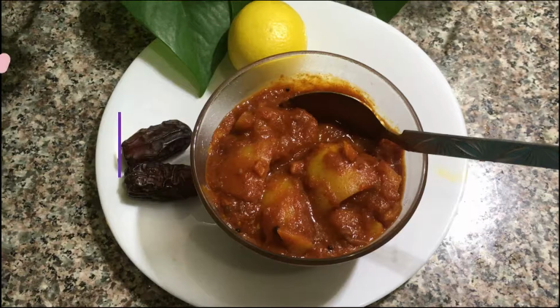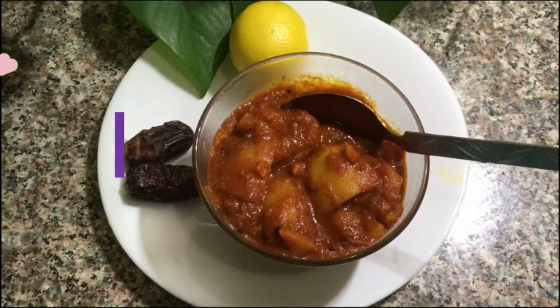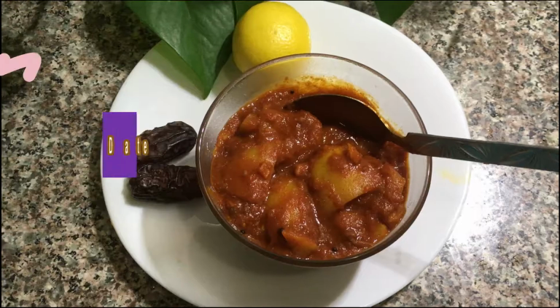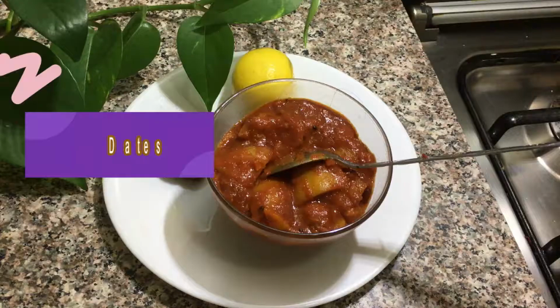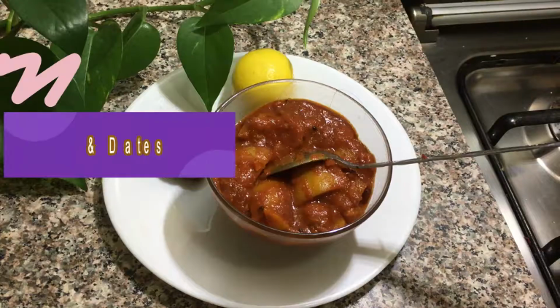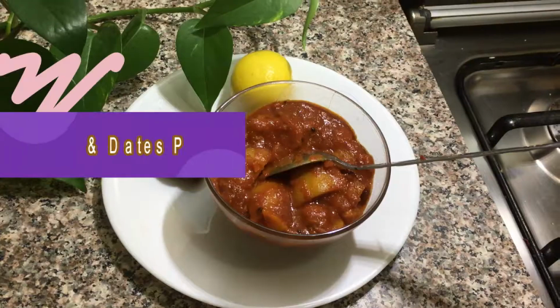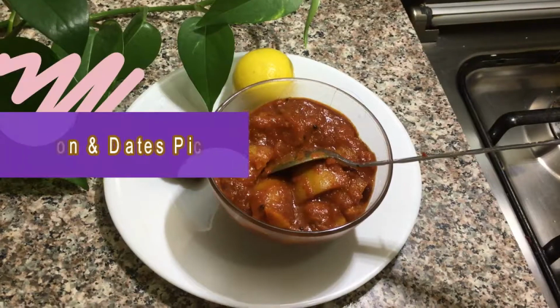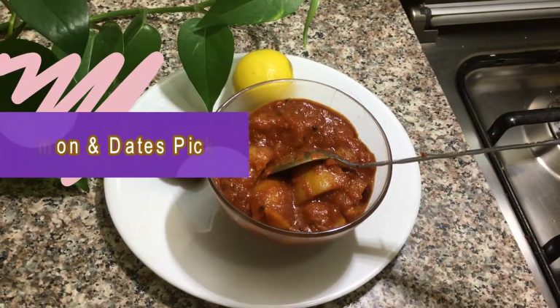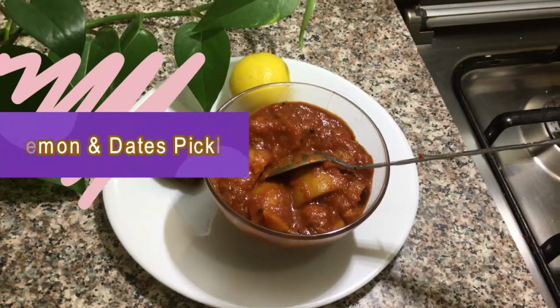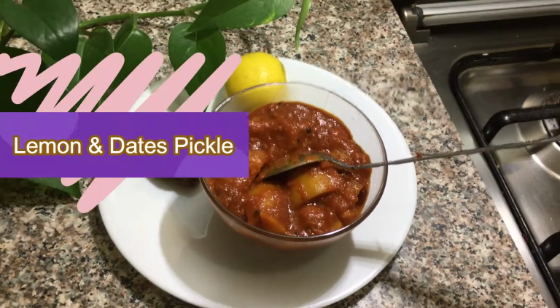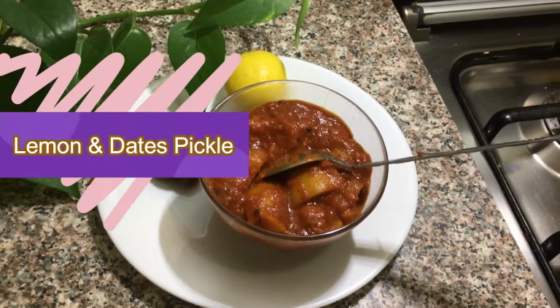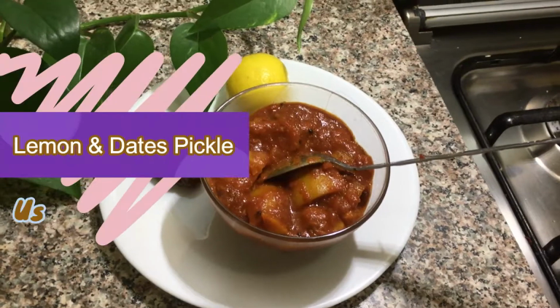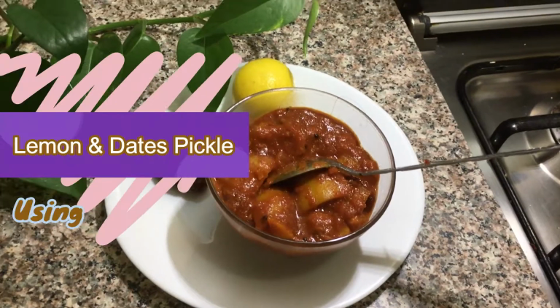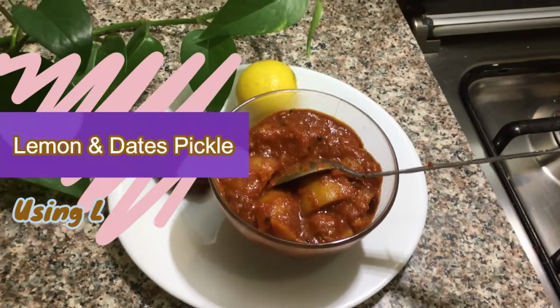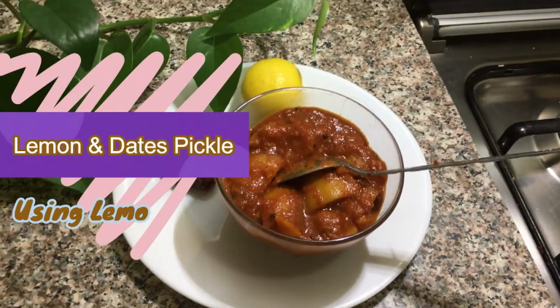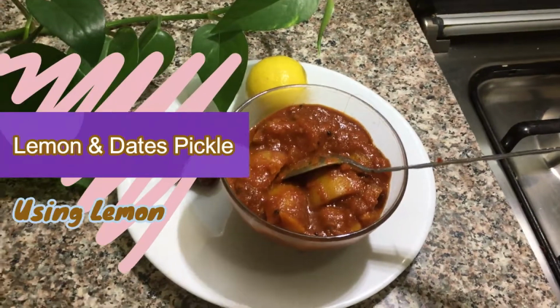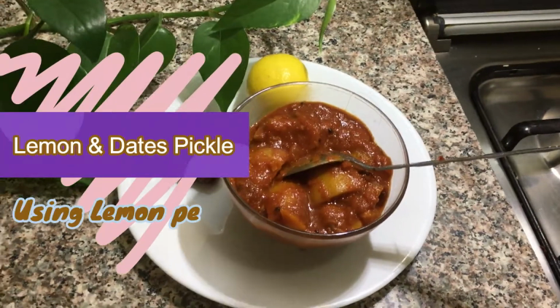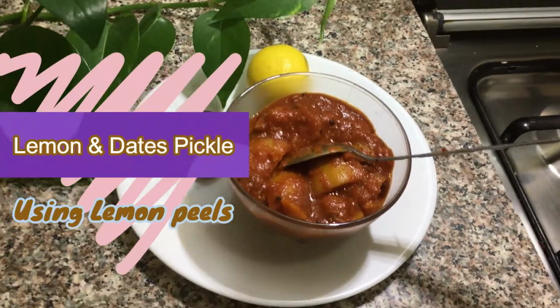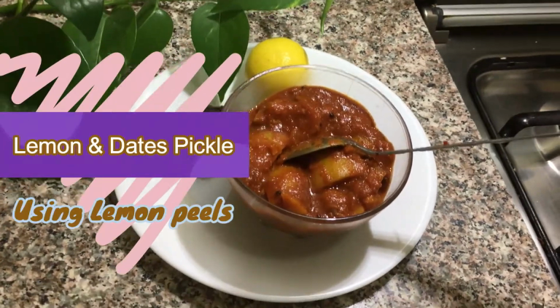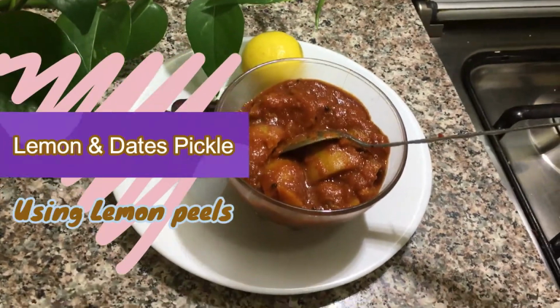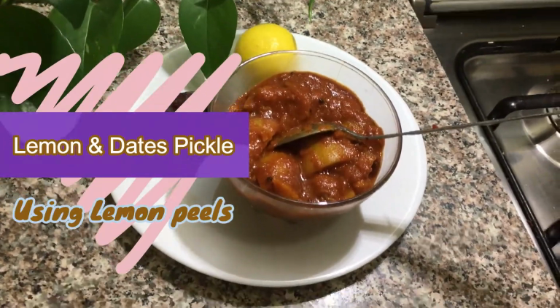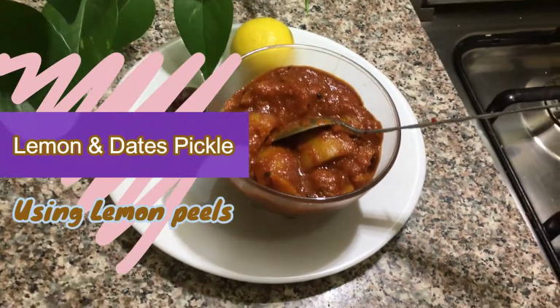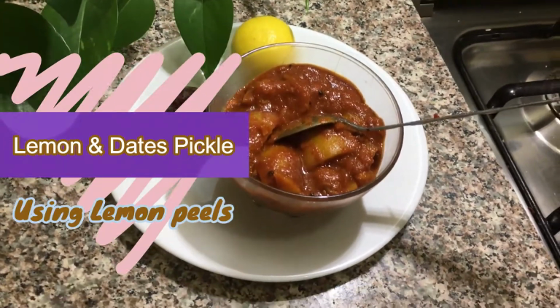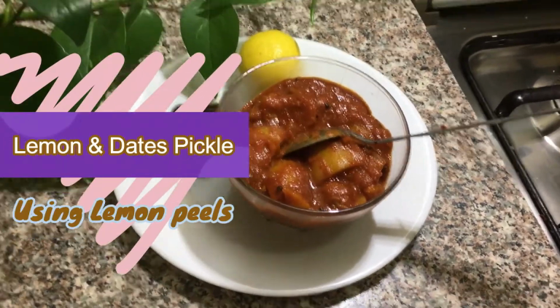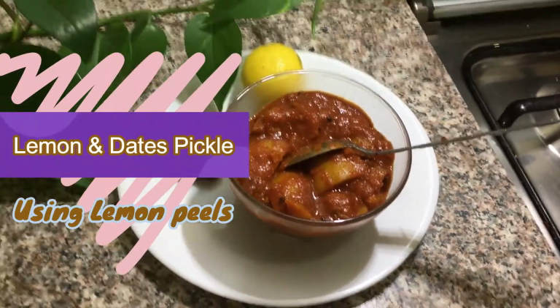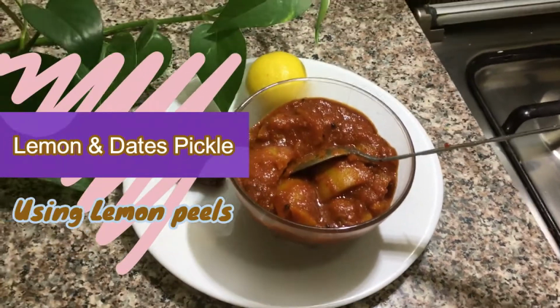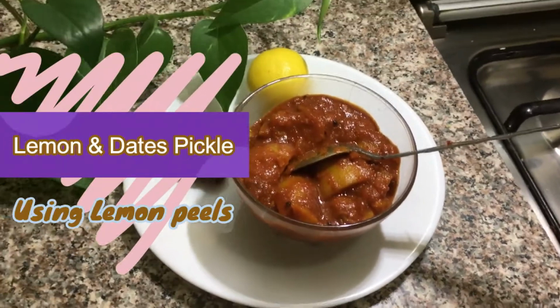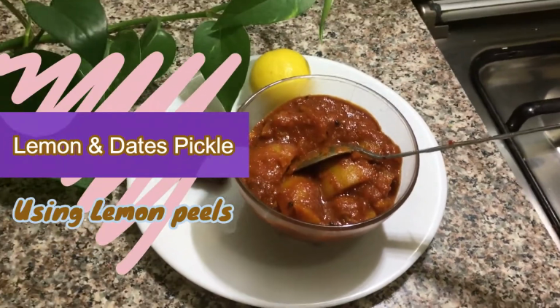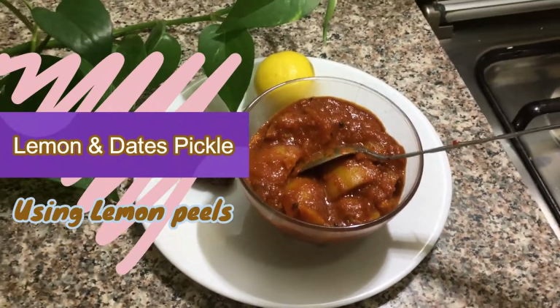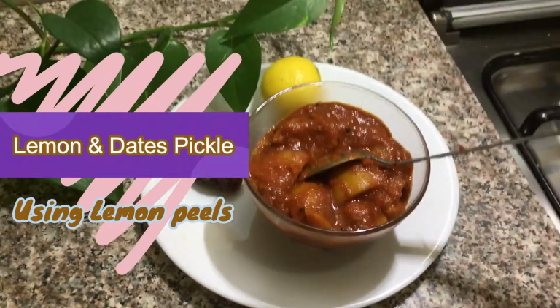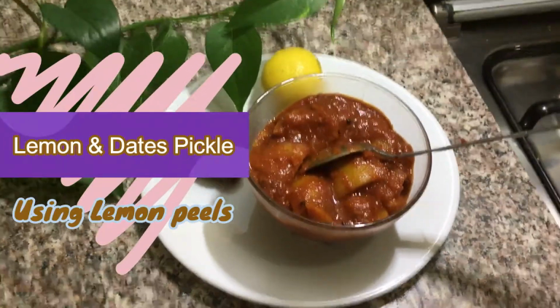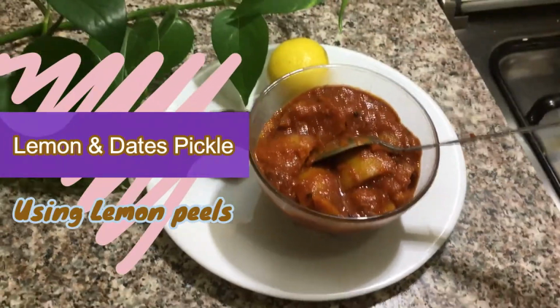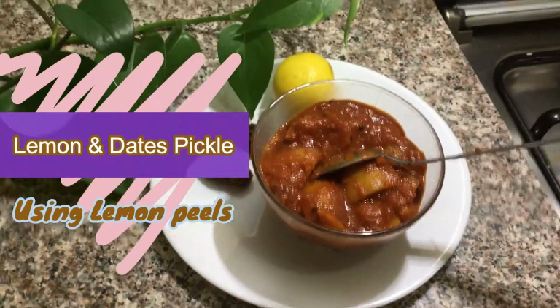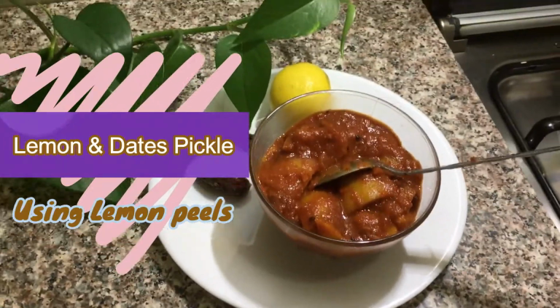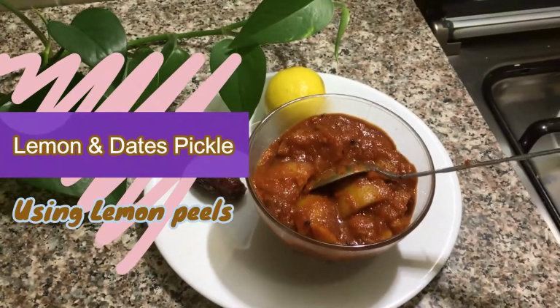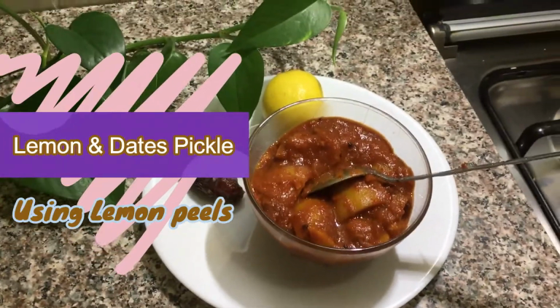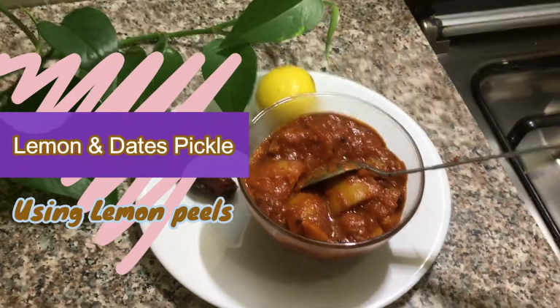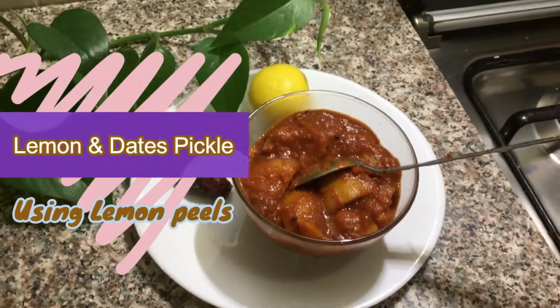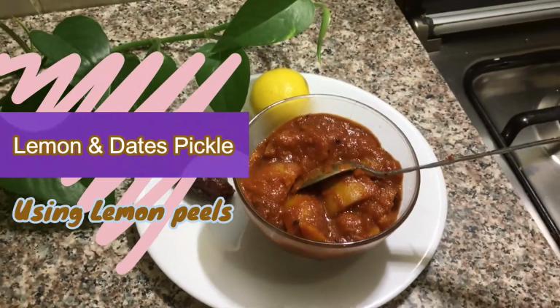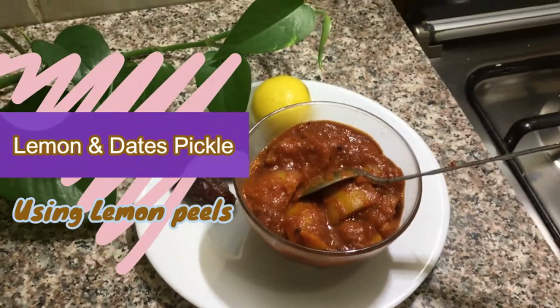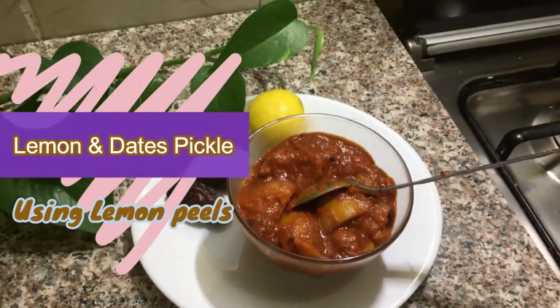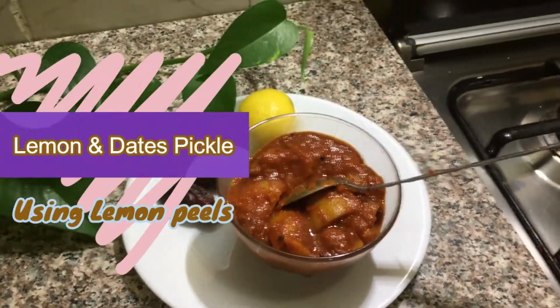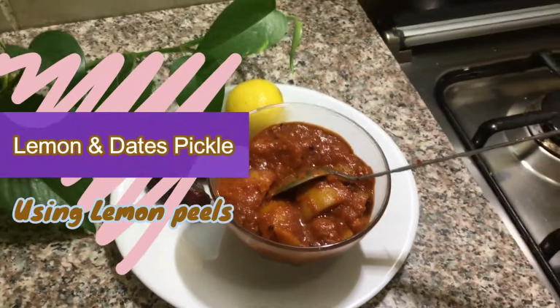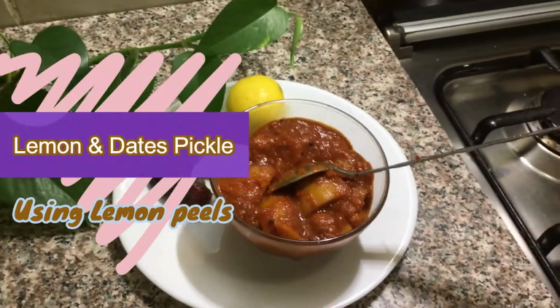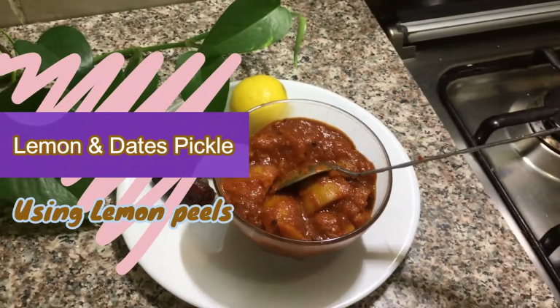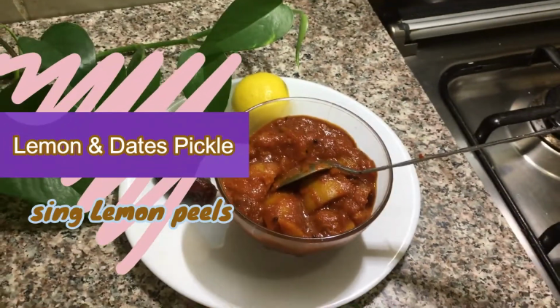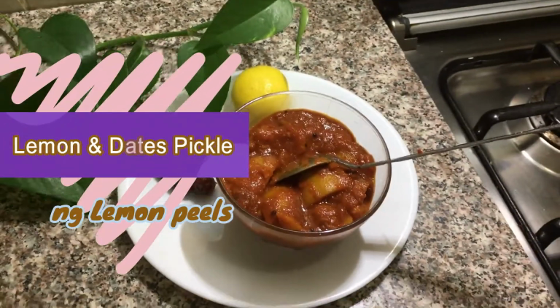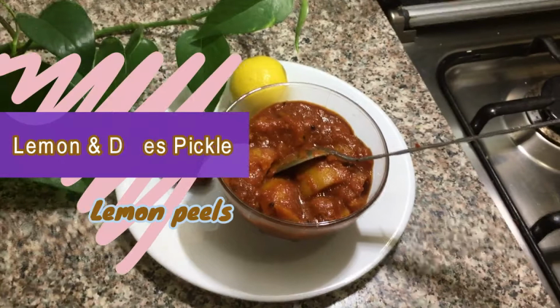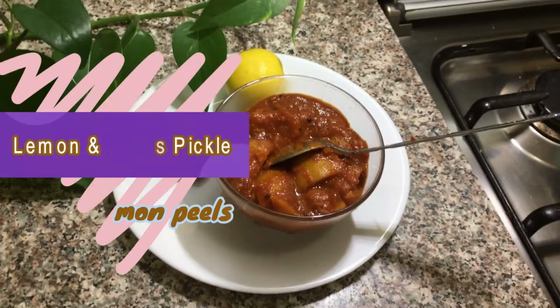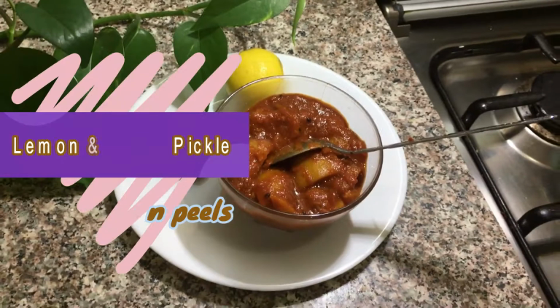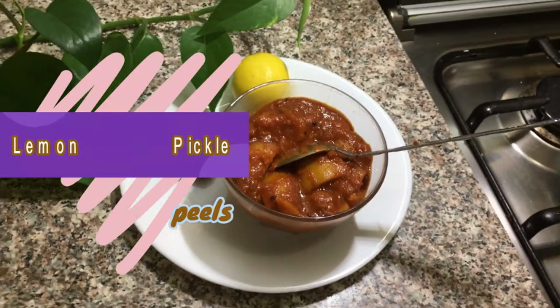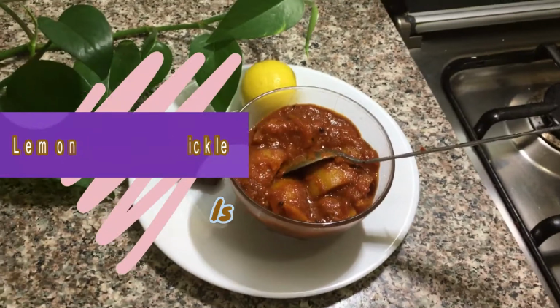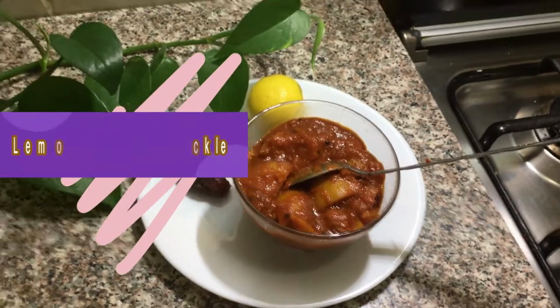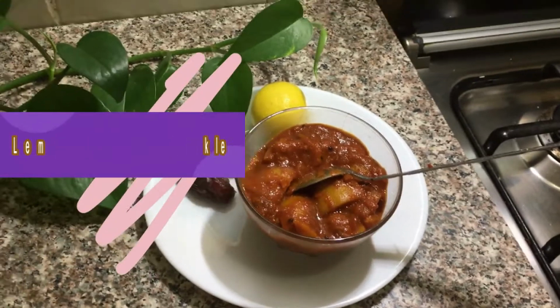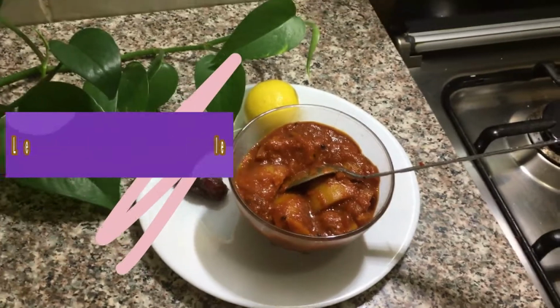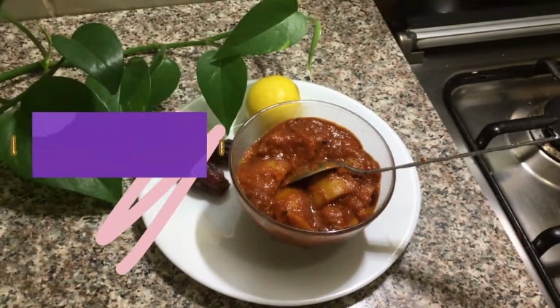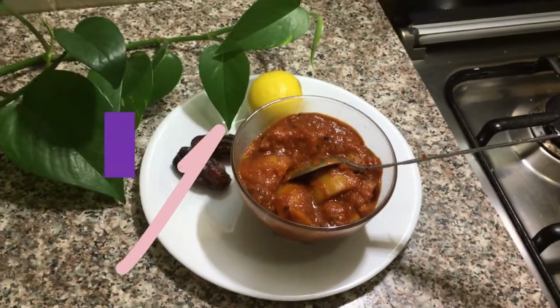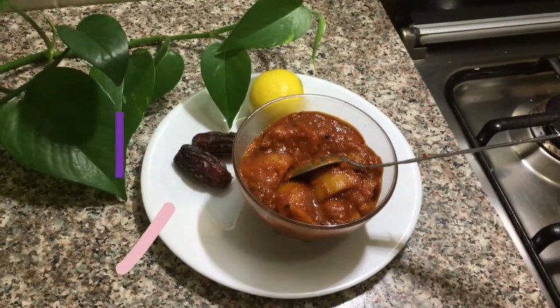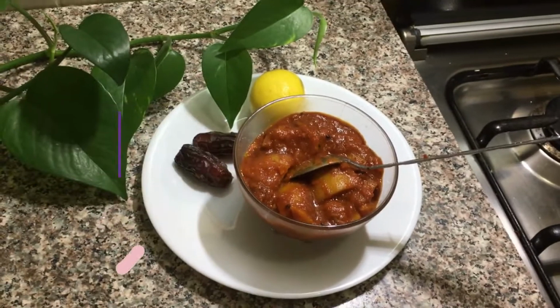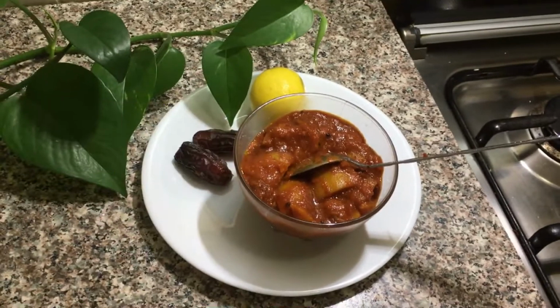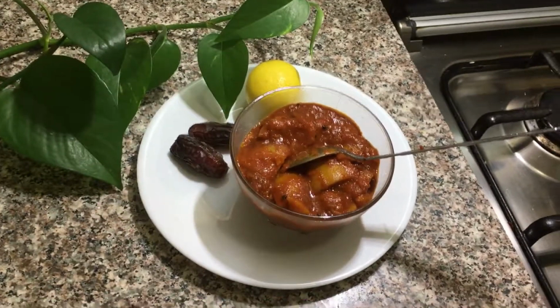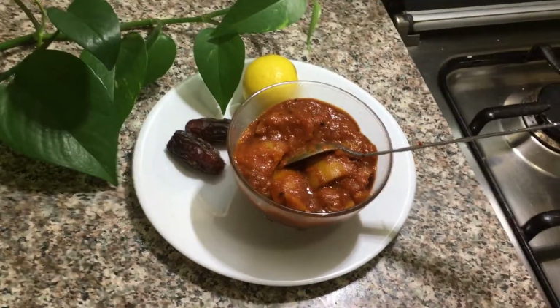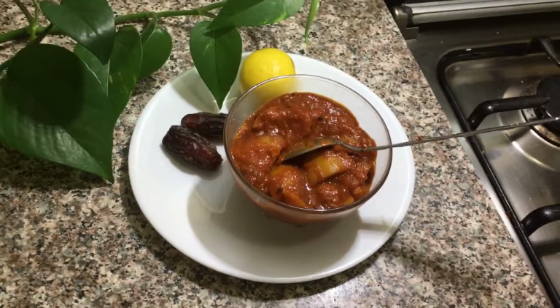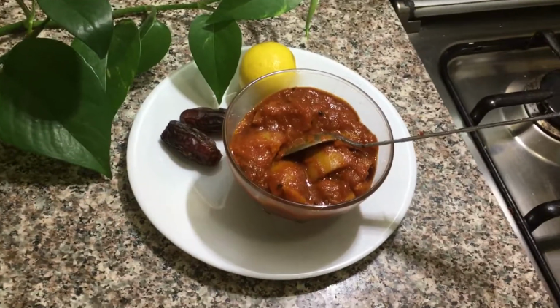Hi, friends! Today we are making the Naringe dish. We are making the Naringe in this place.